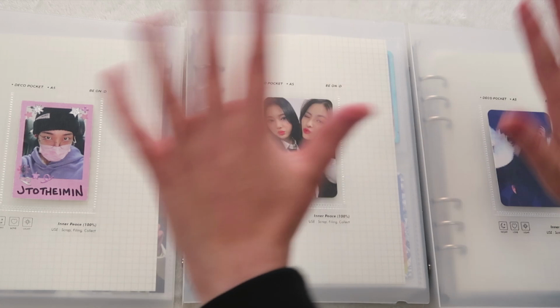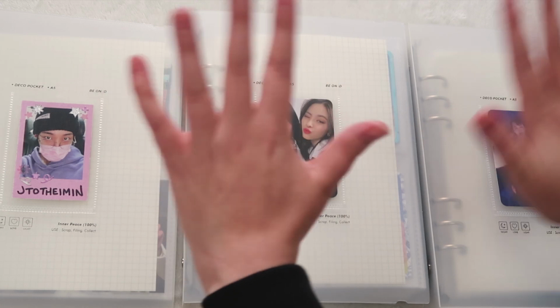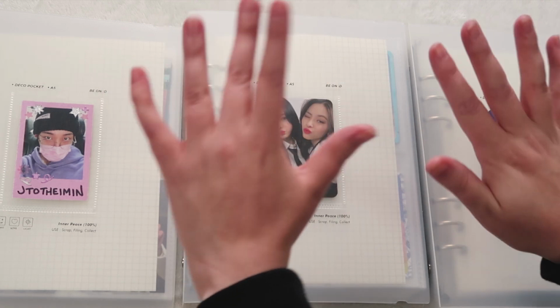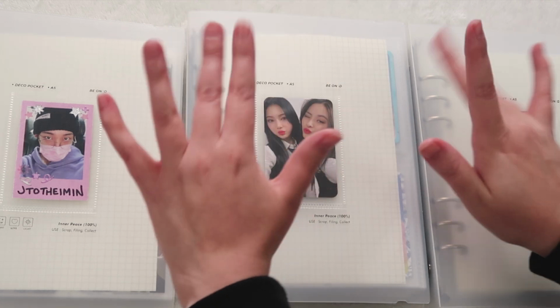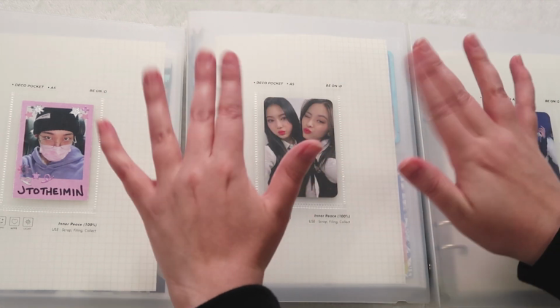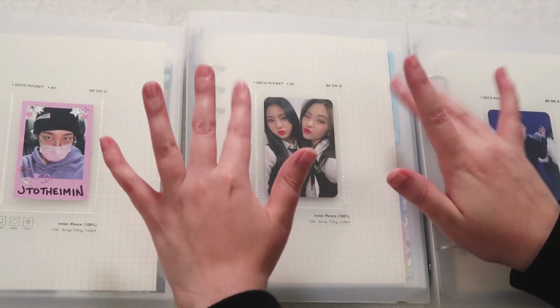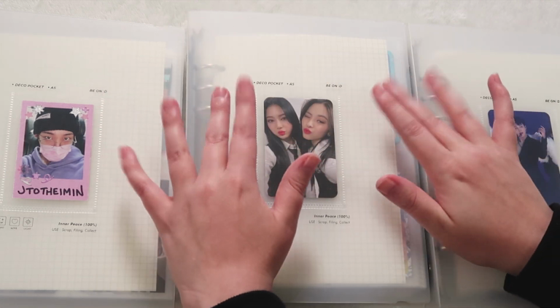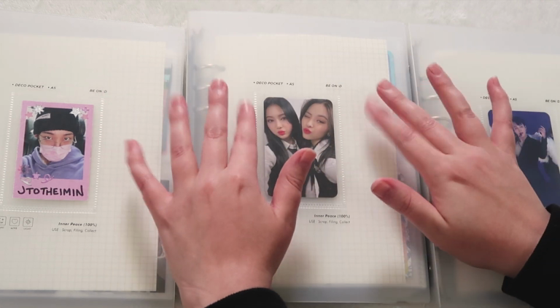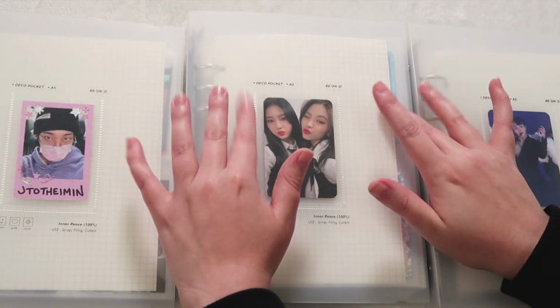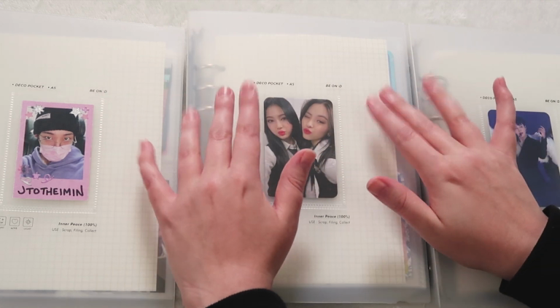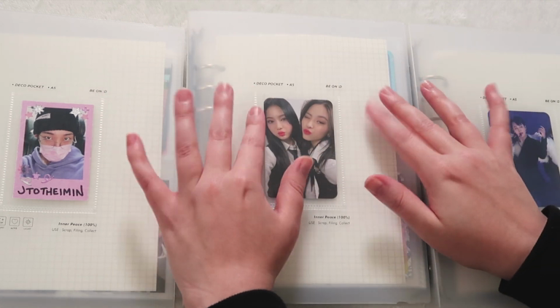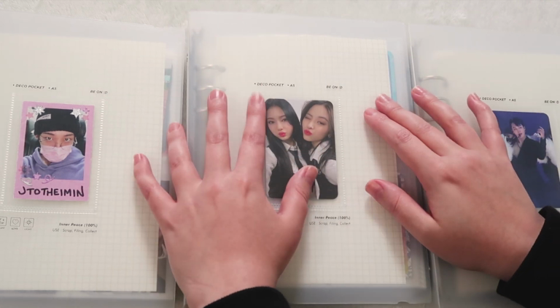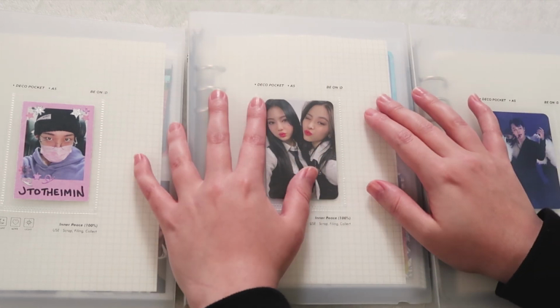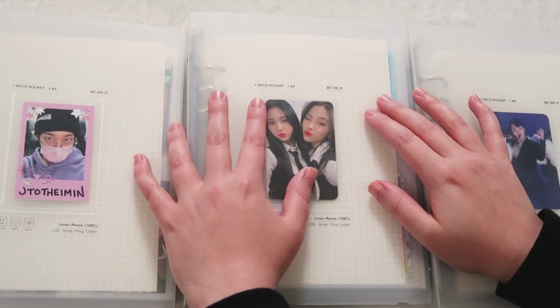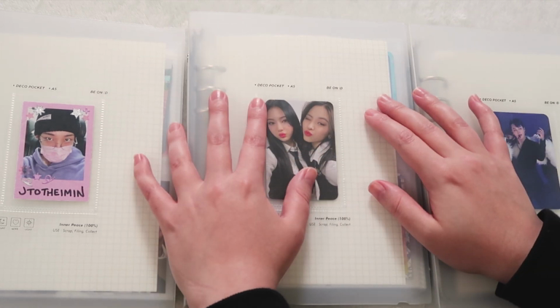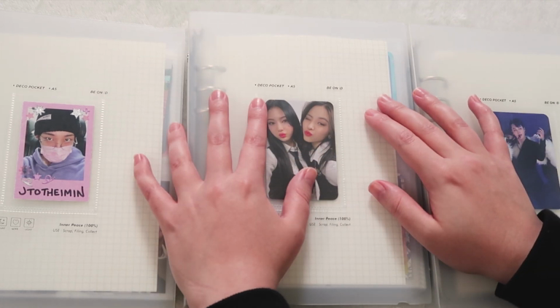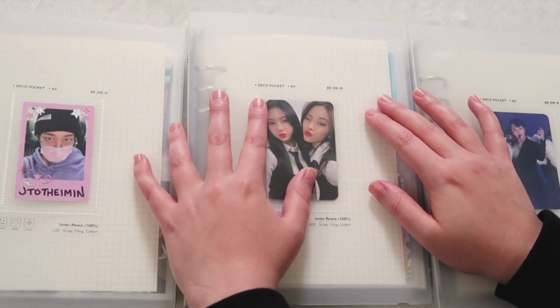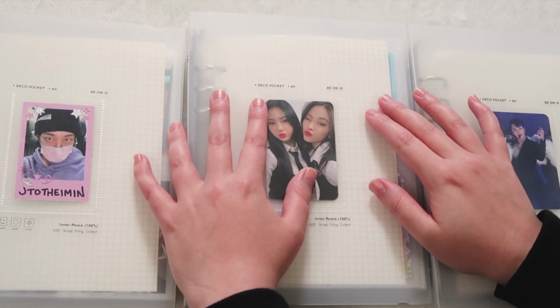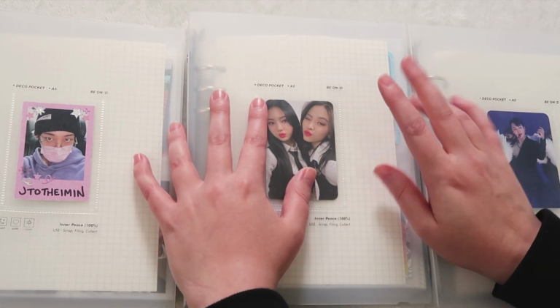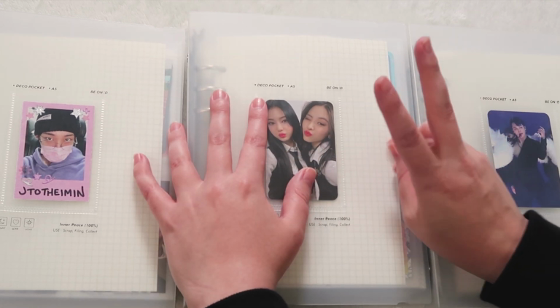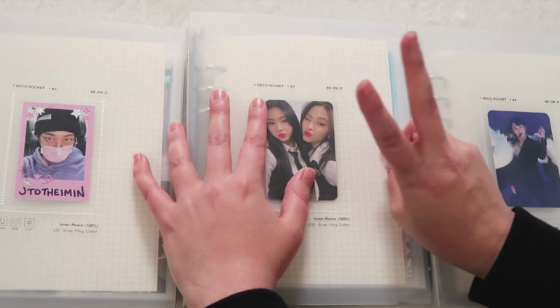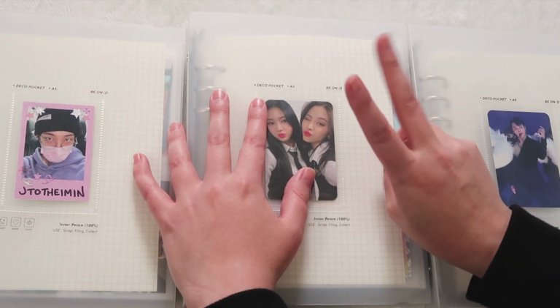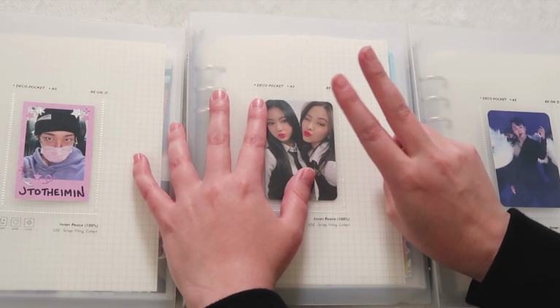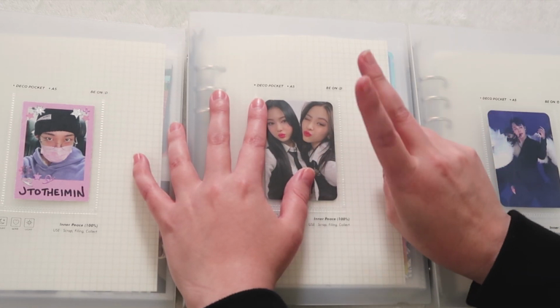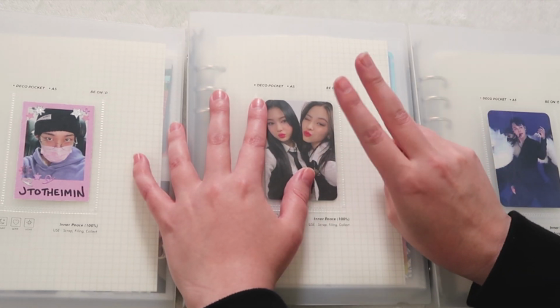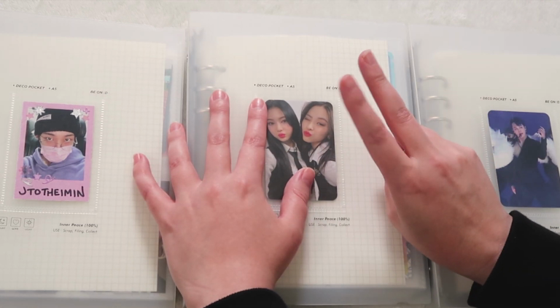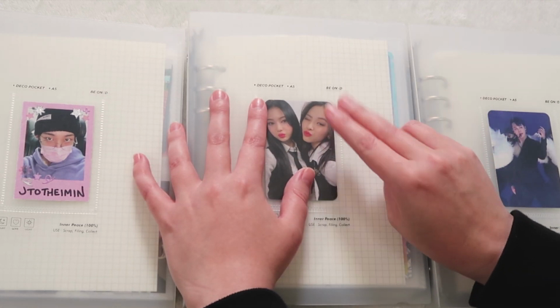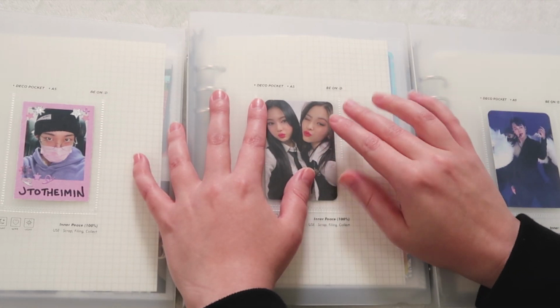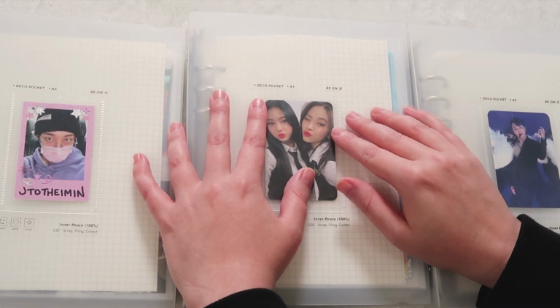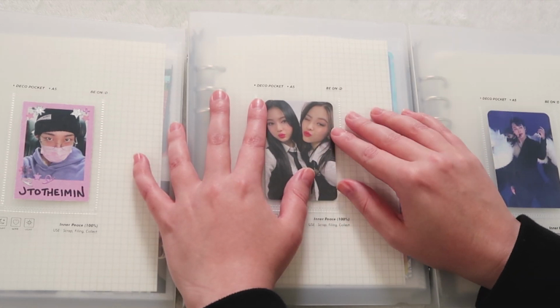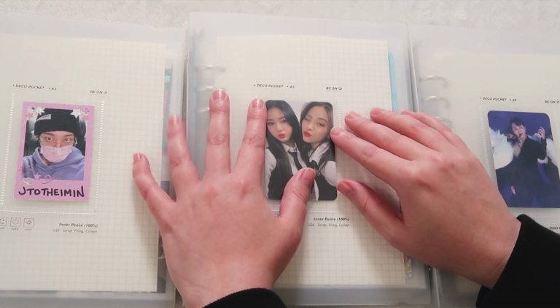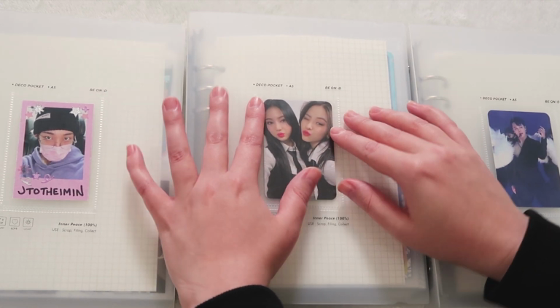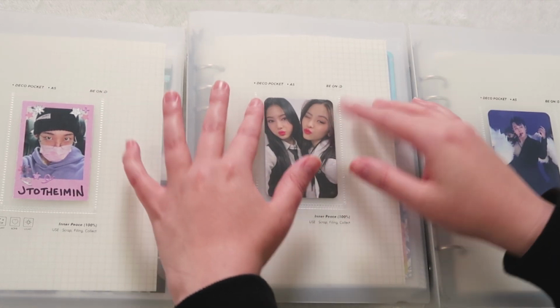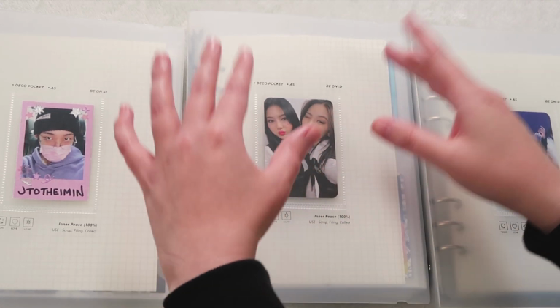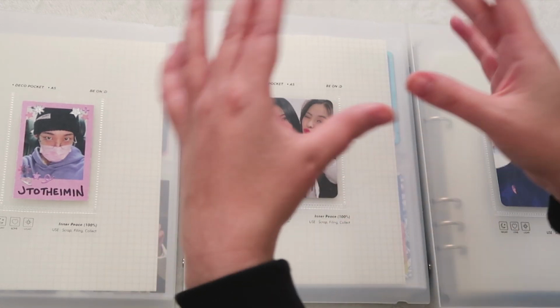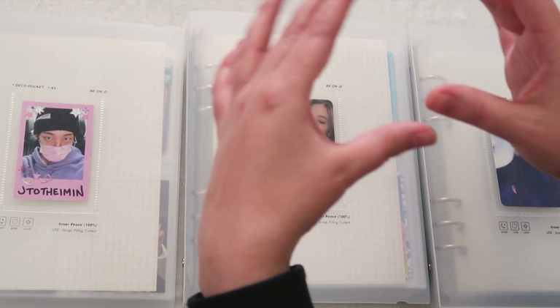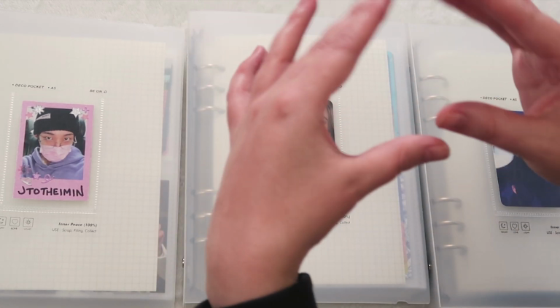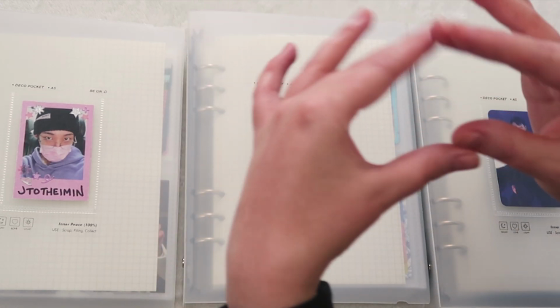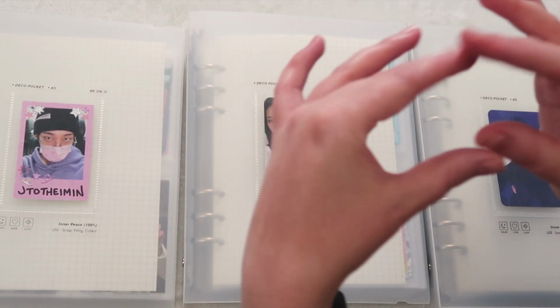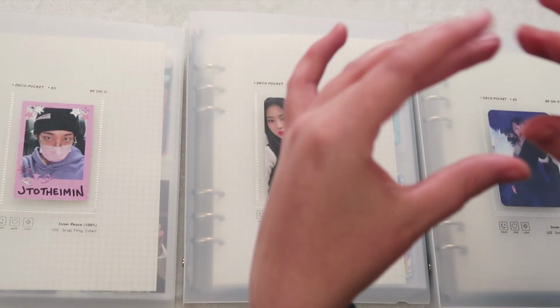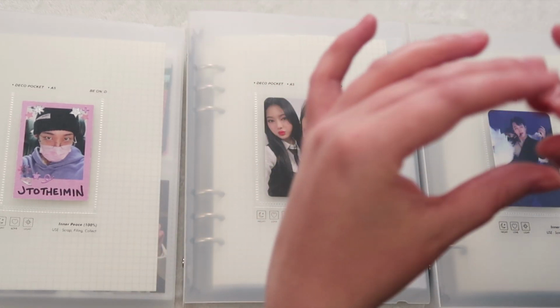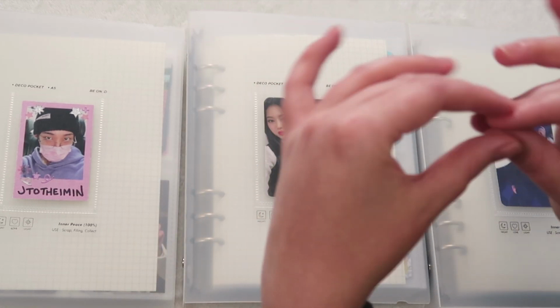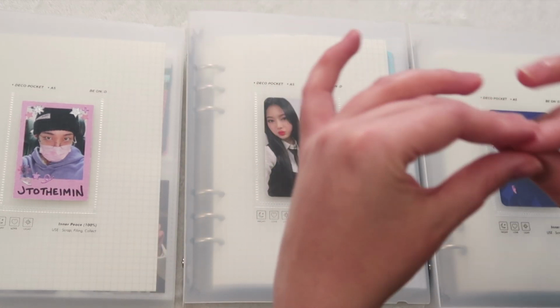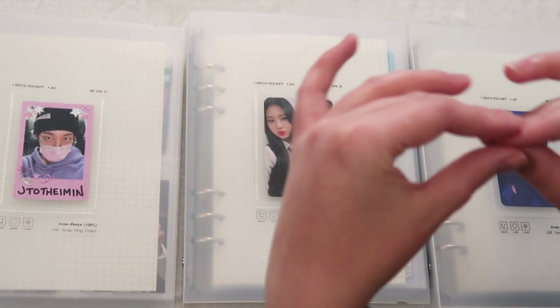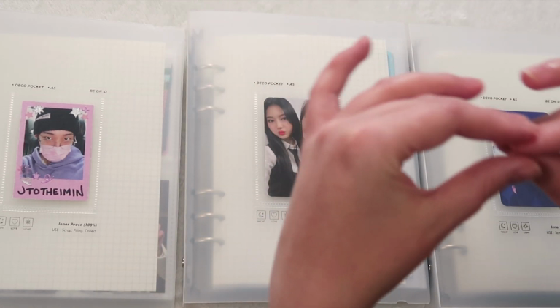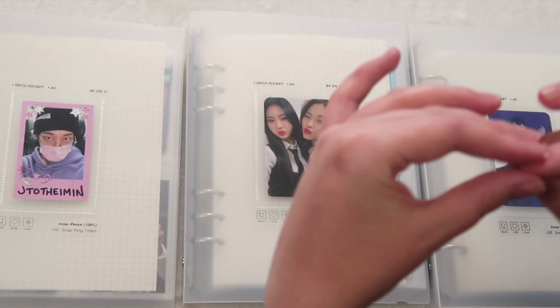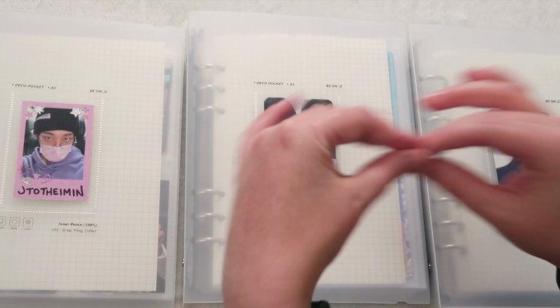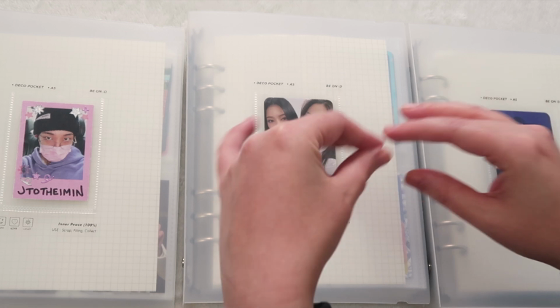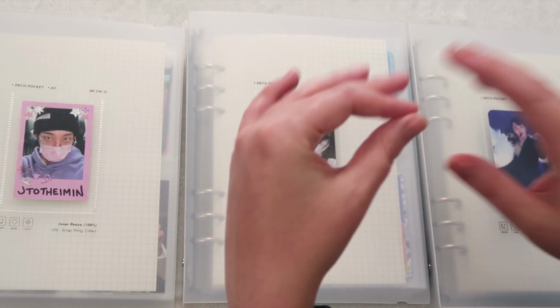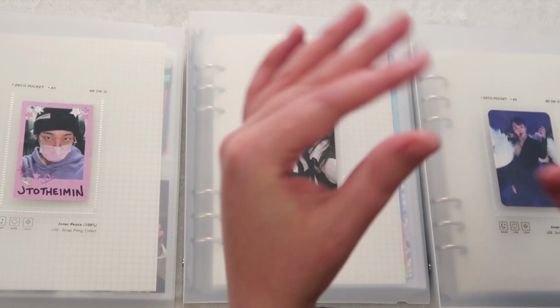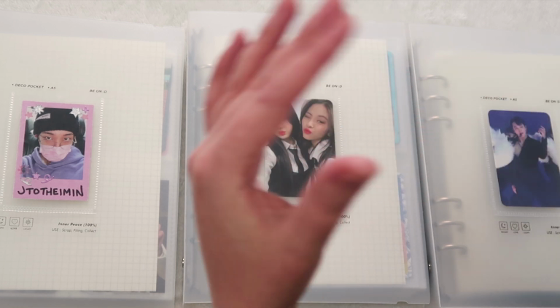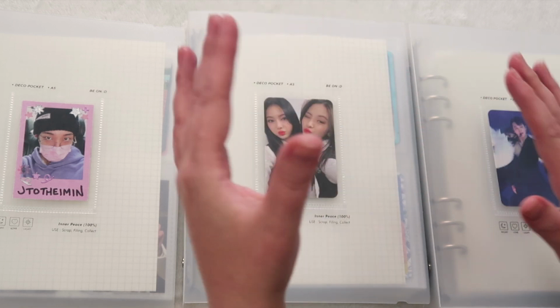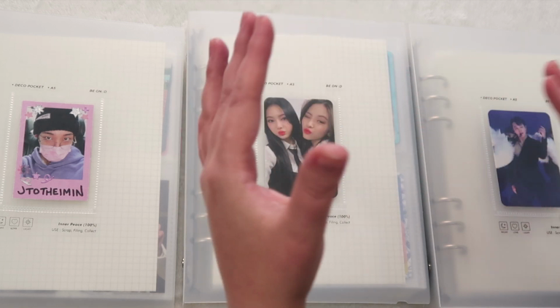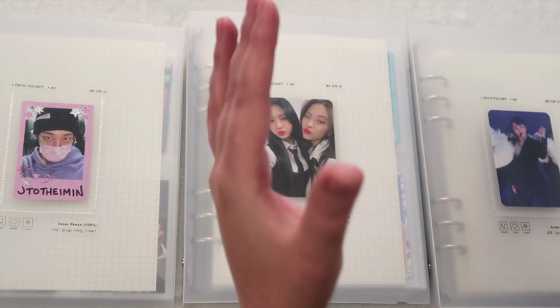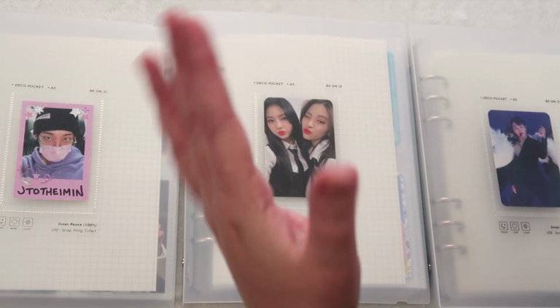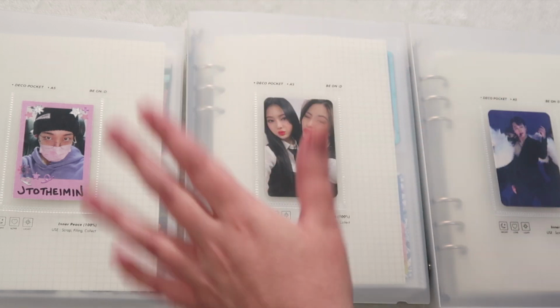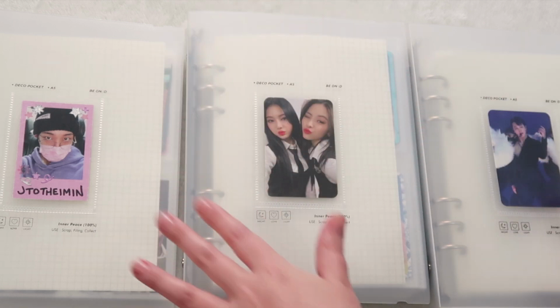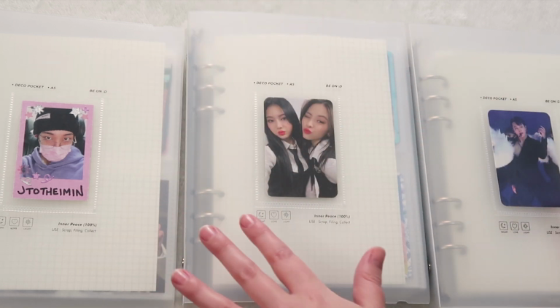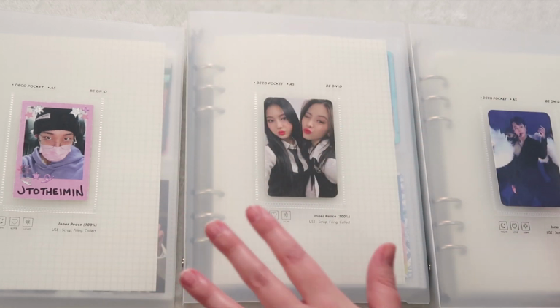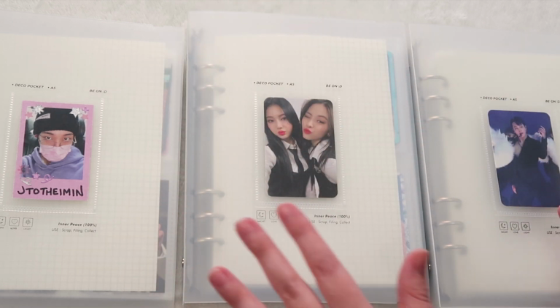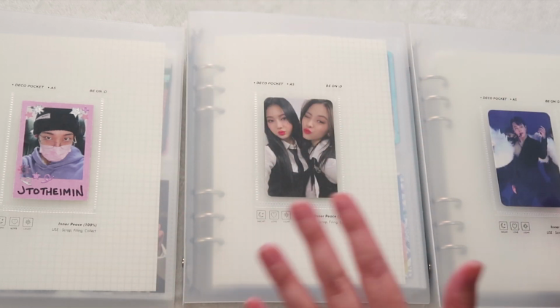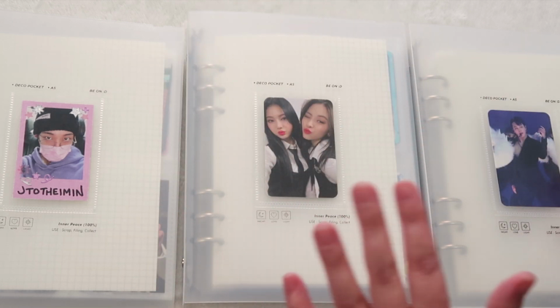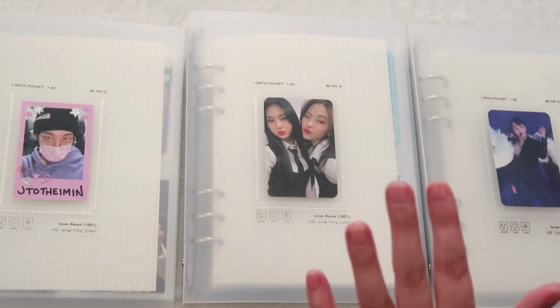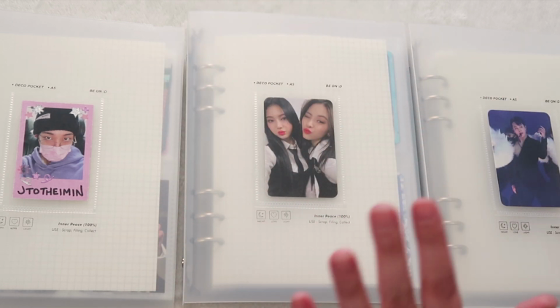Hello, hello, hello! My name is Melanie, or J to the Emin, and I am so, so, so behind on binder videos.